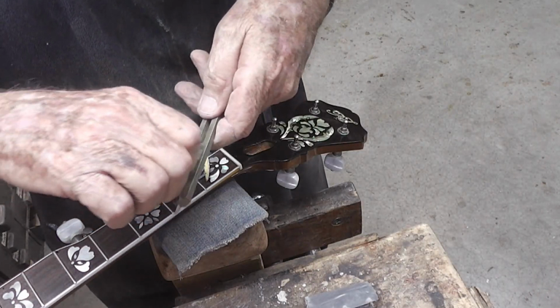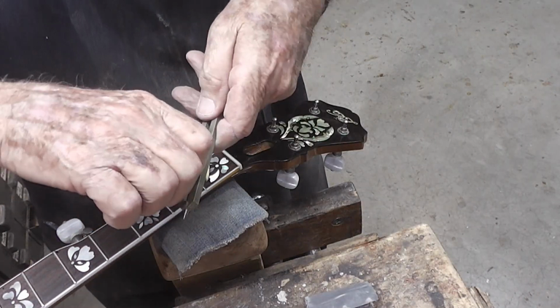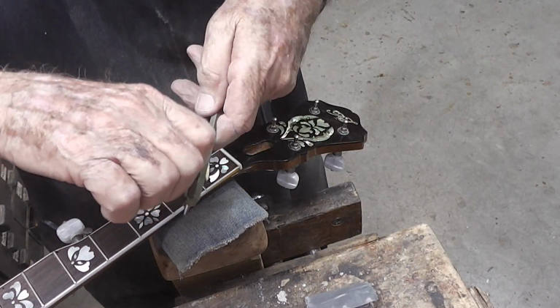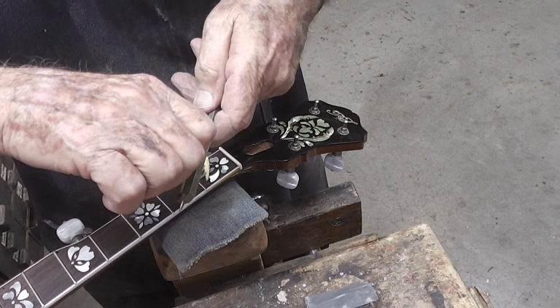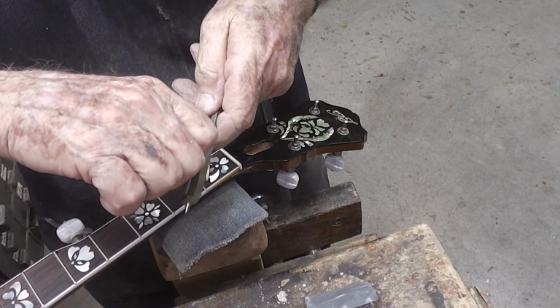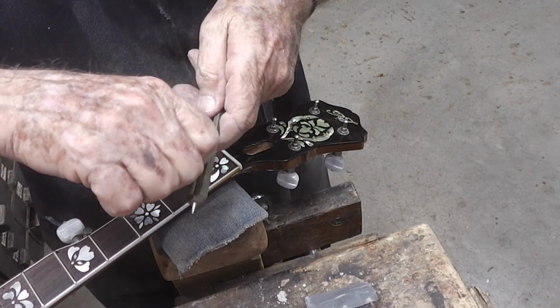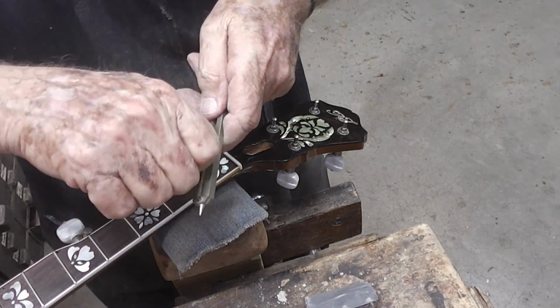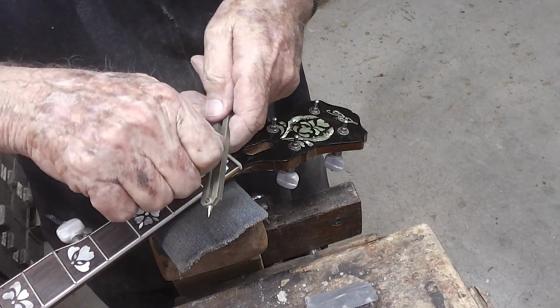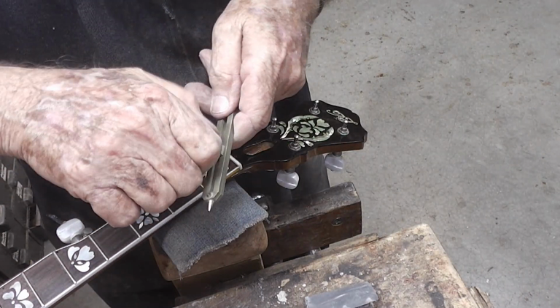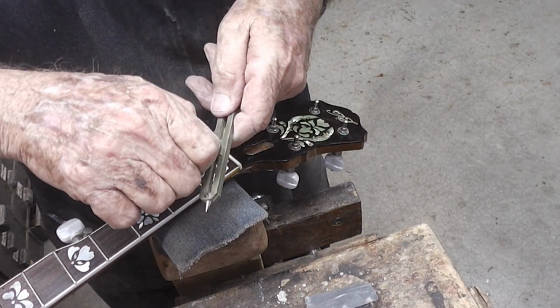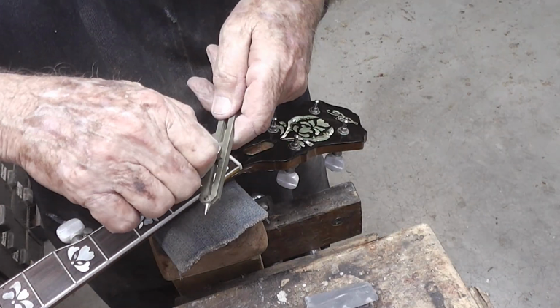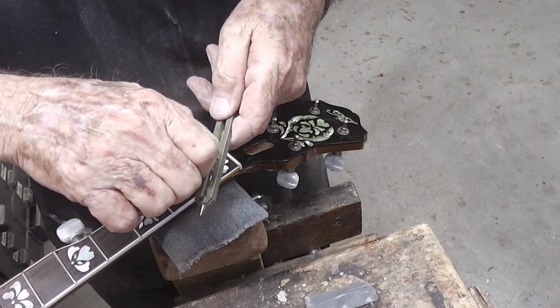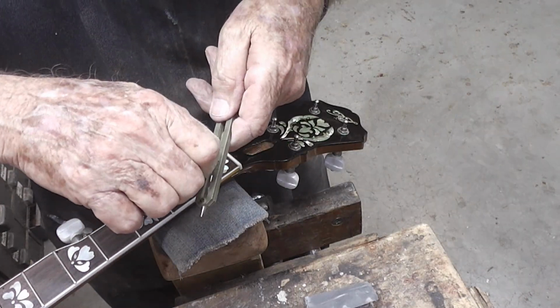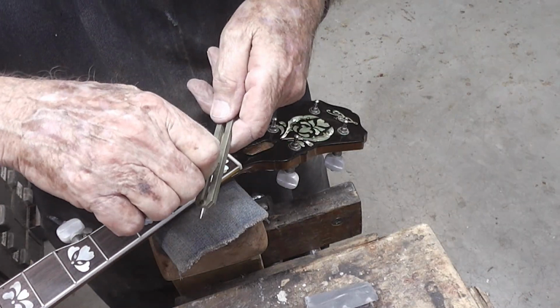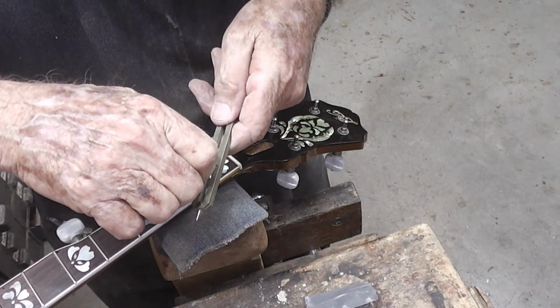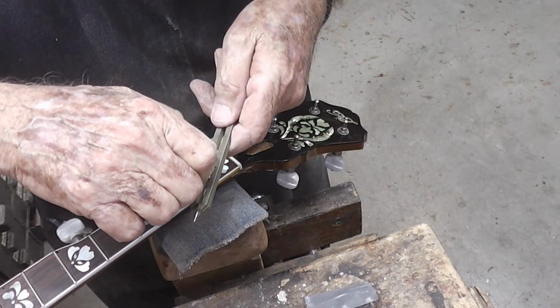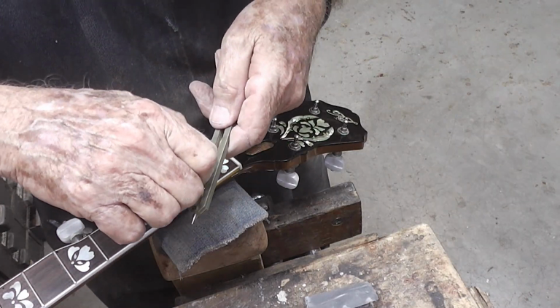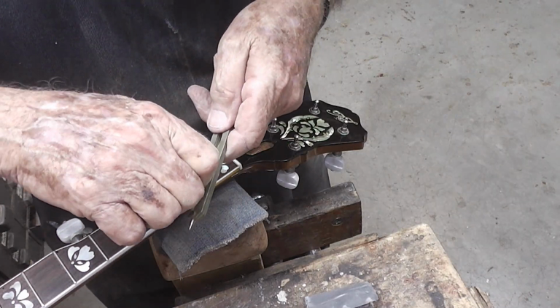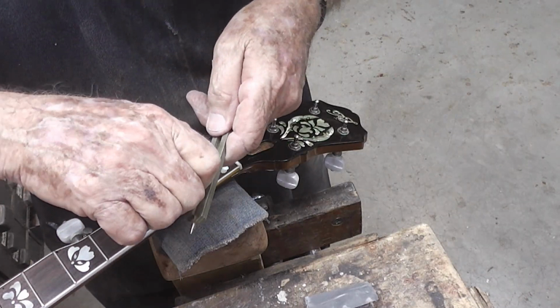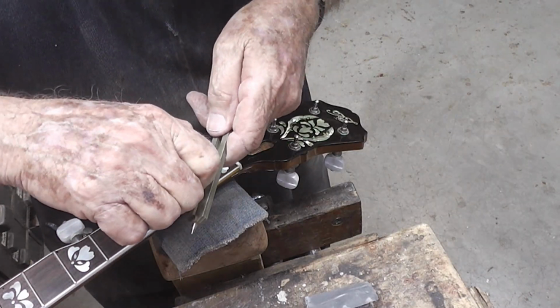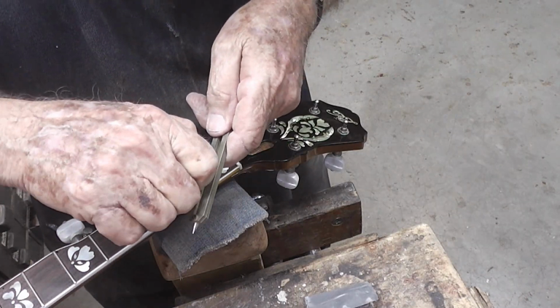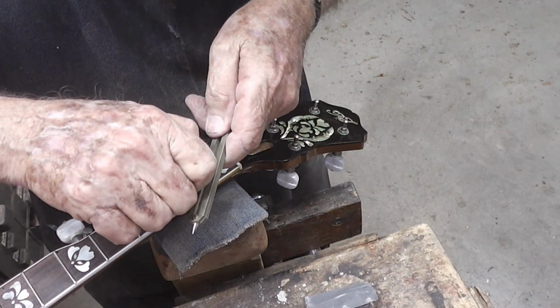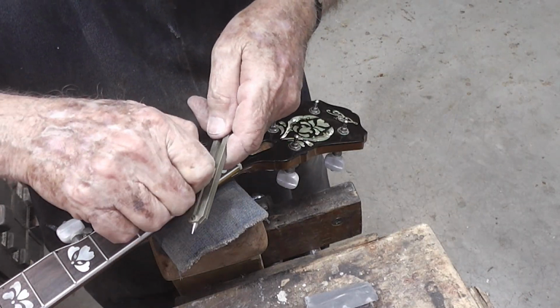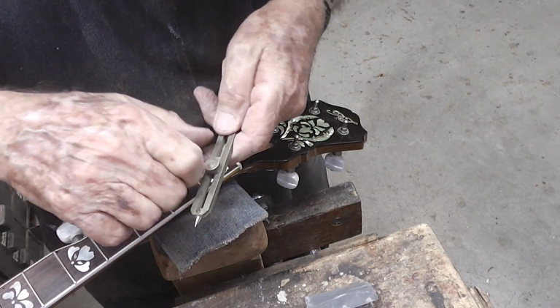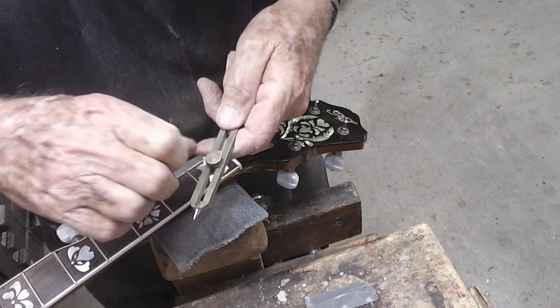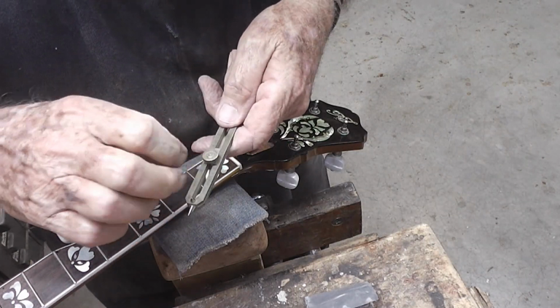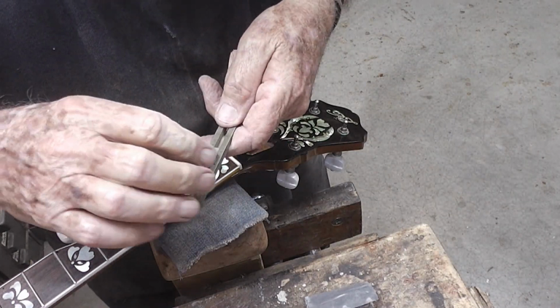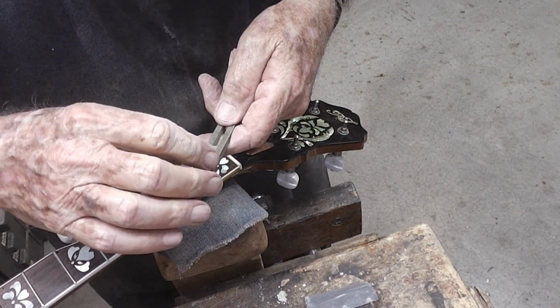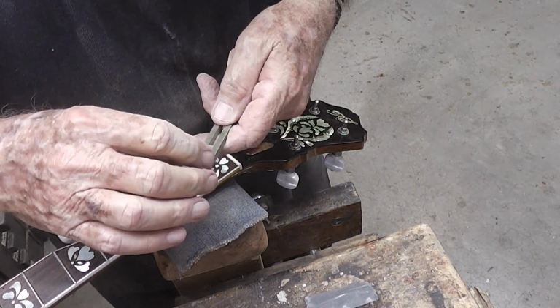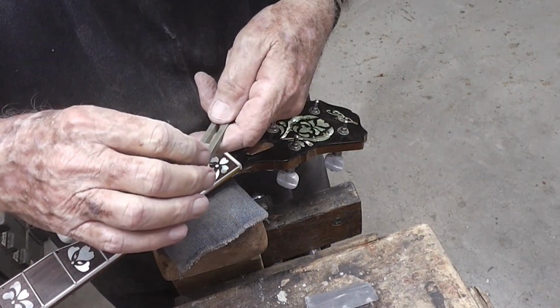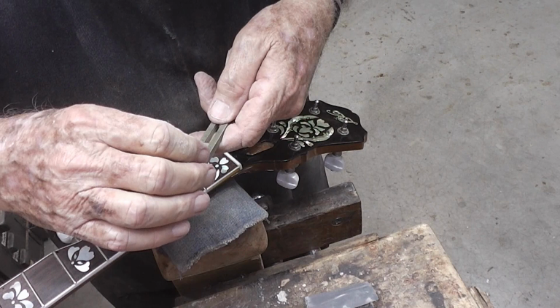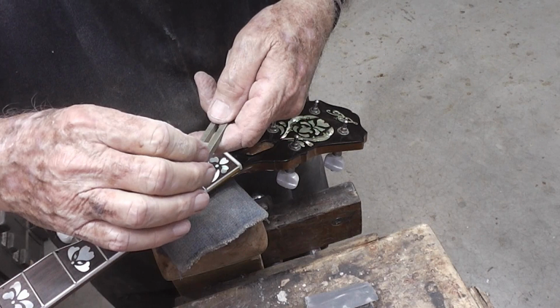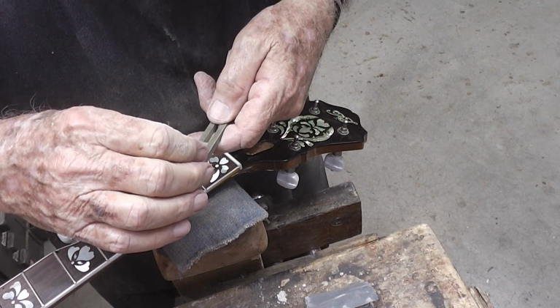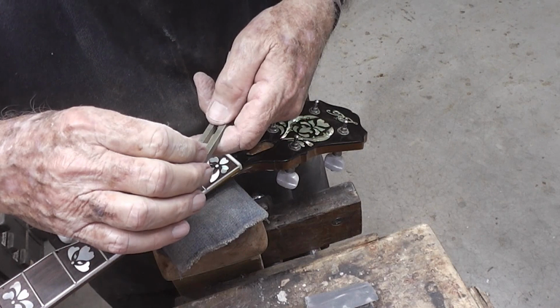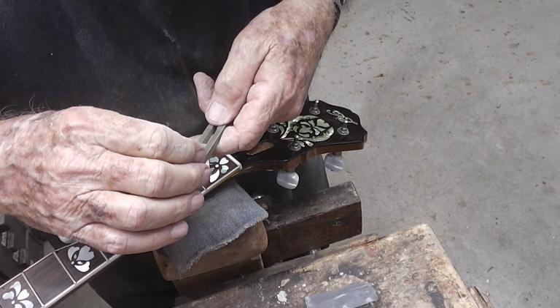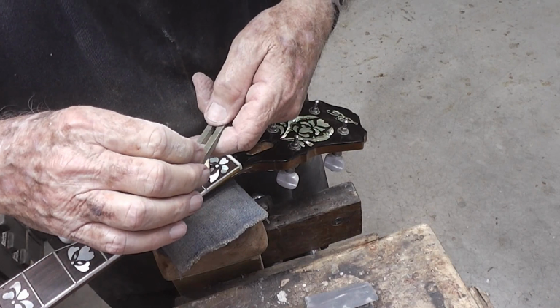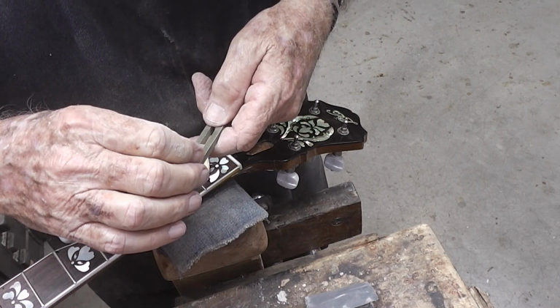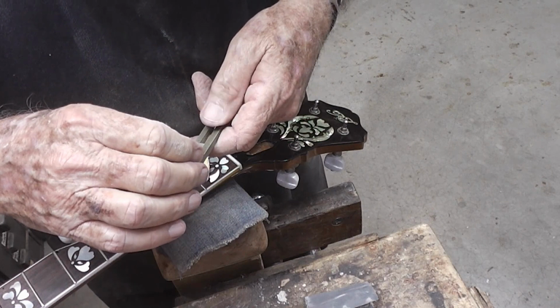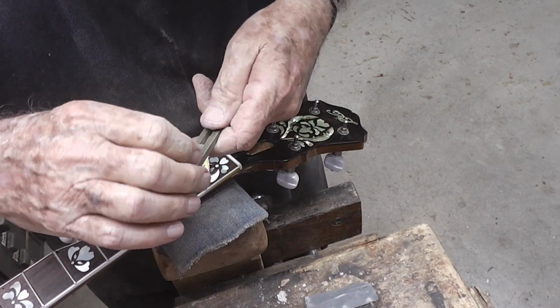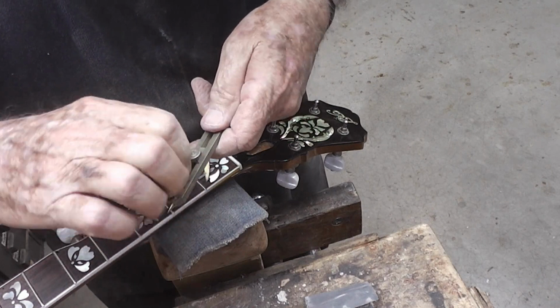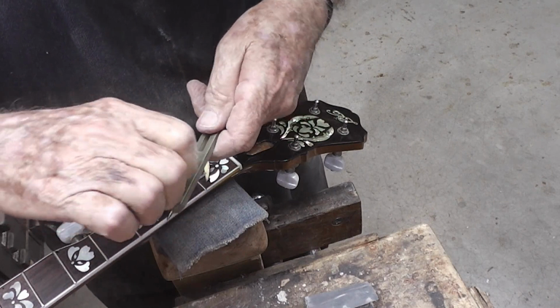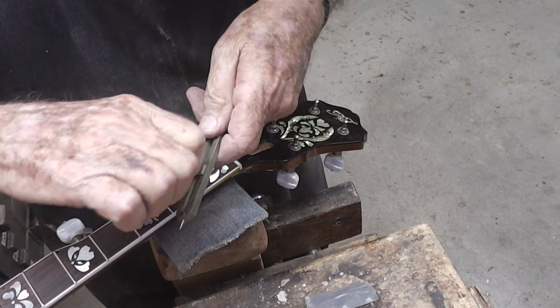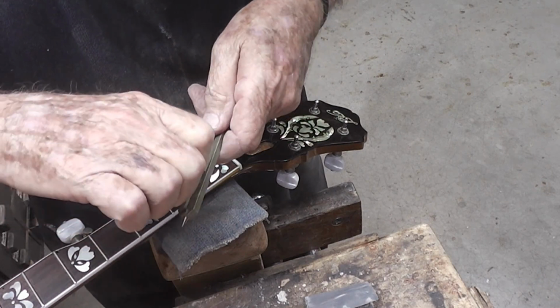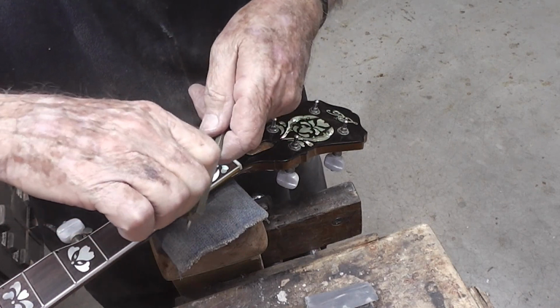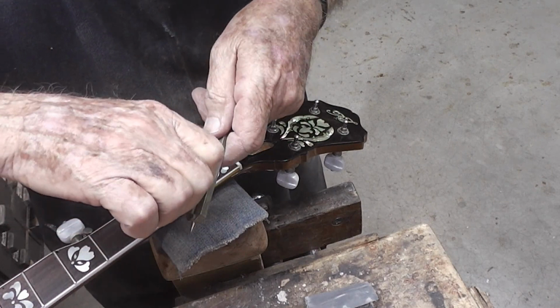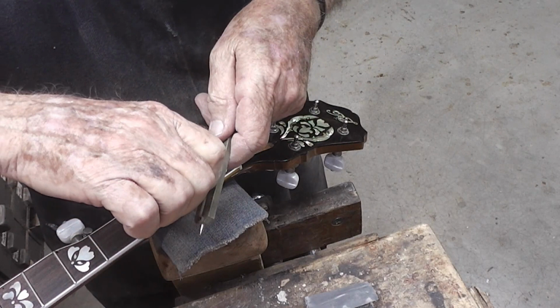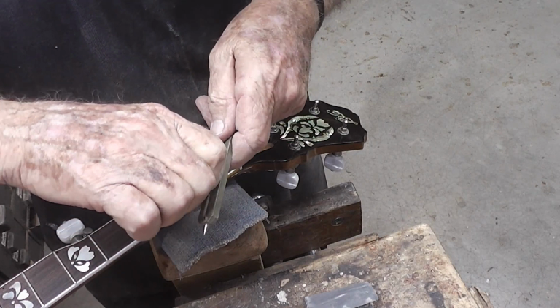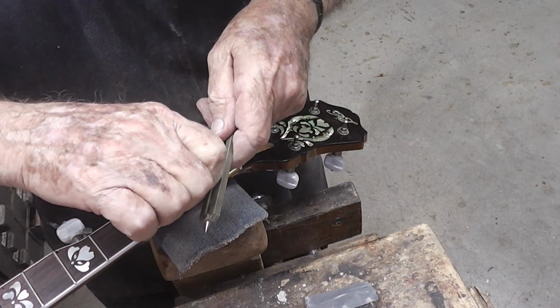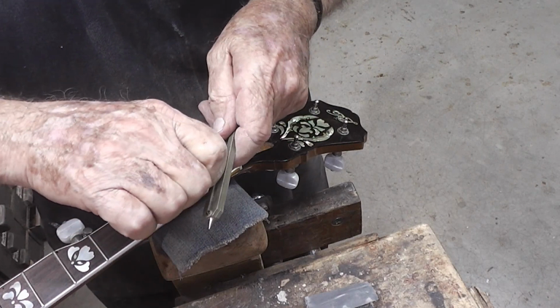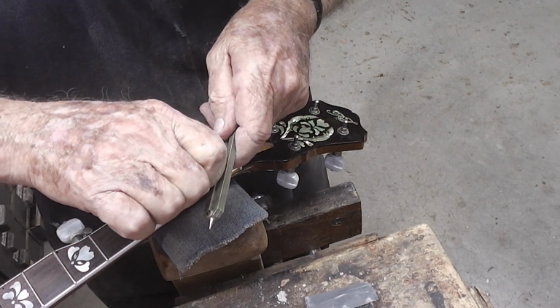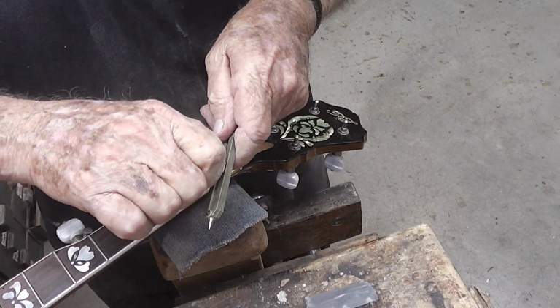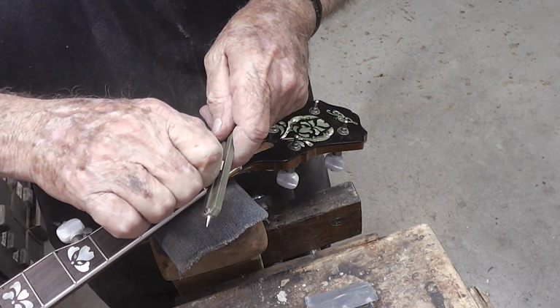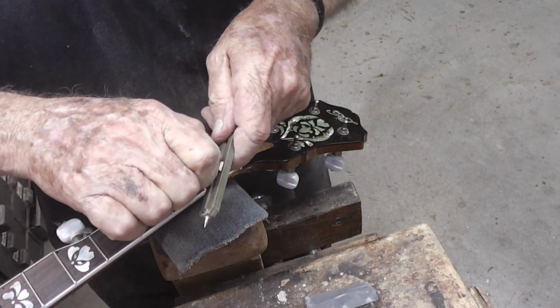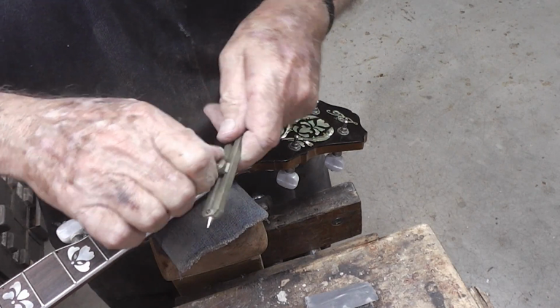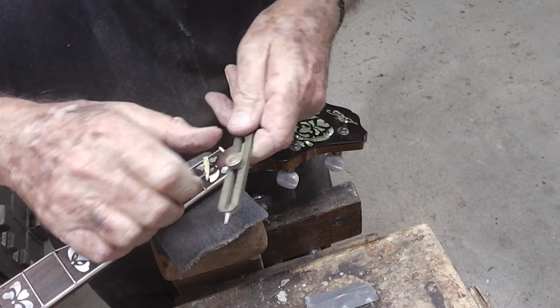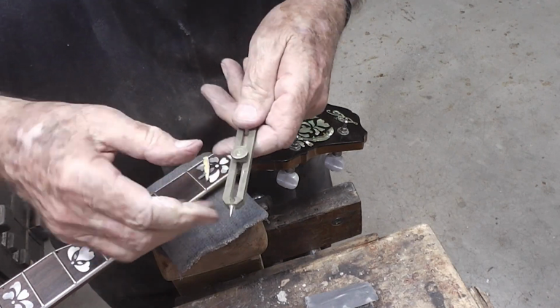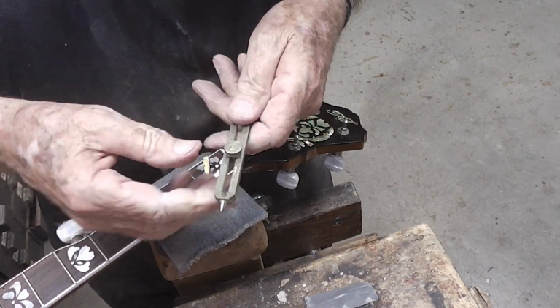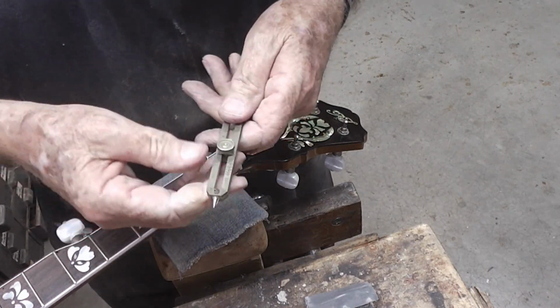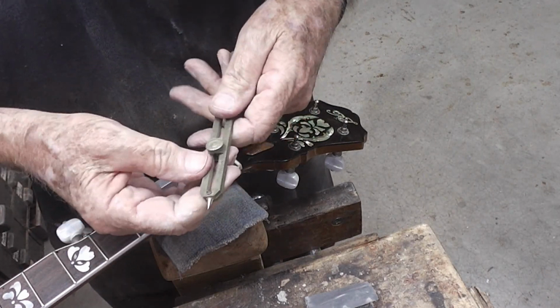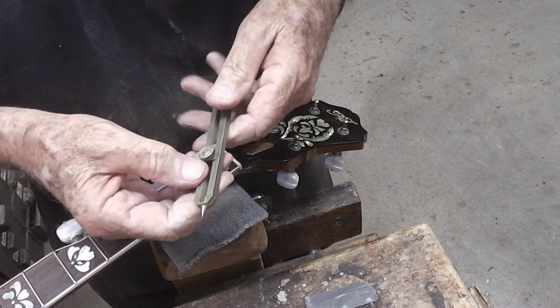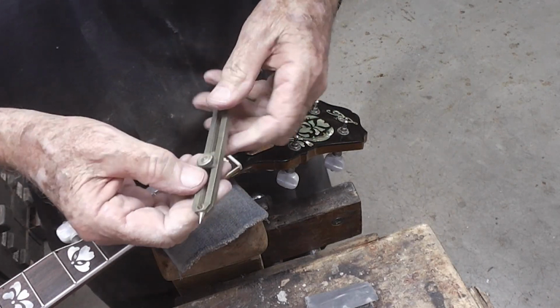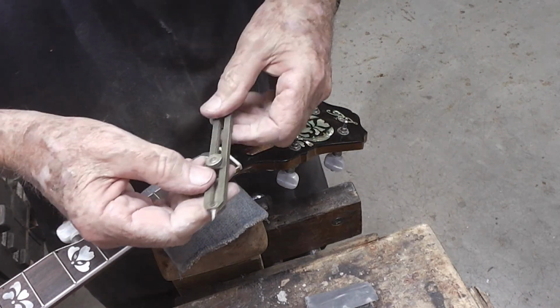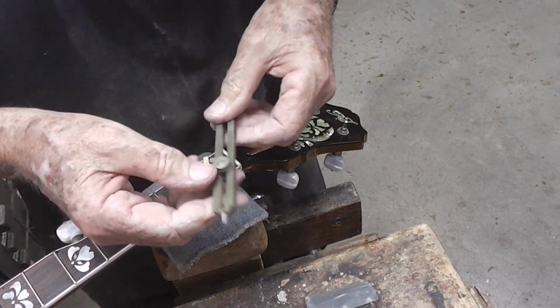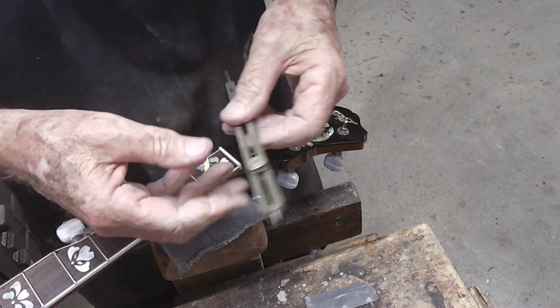Proportional dividers is what we're using here. We've got three slots on this thing, so we're going to set it on three.